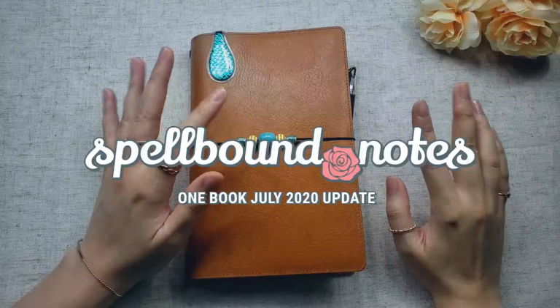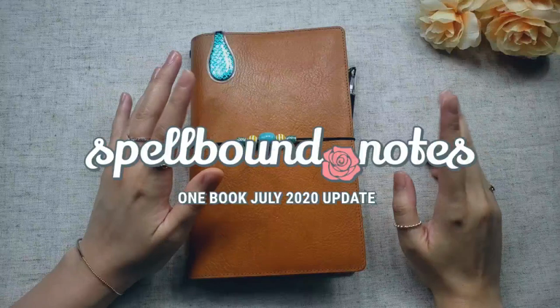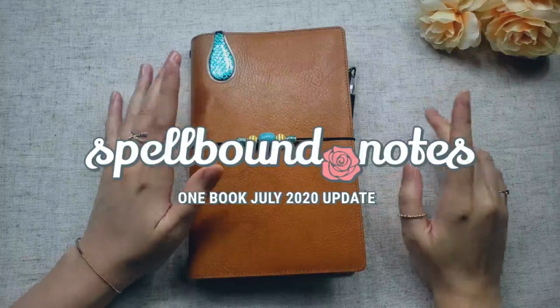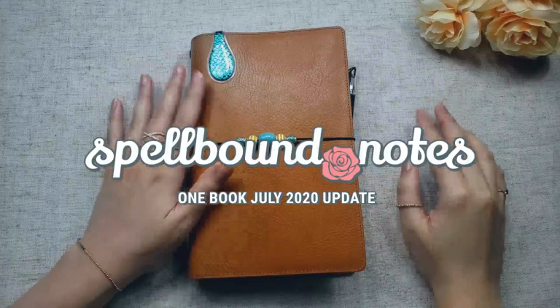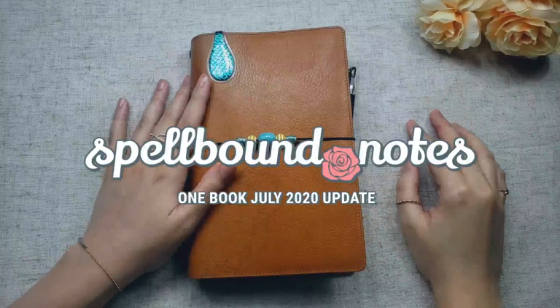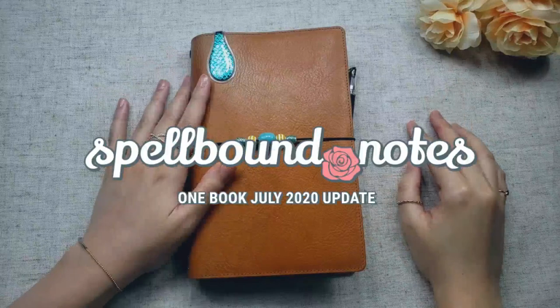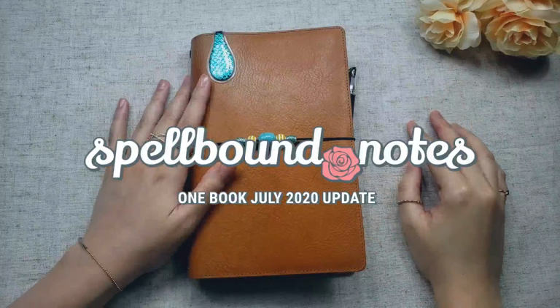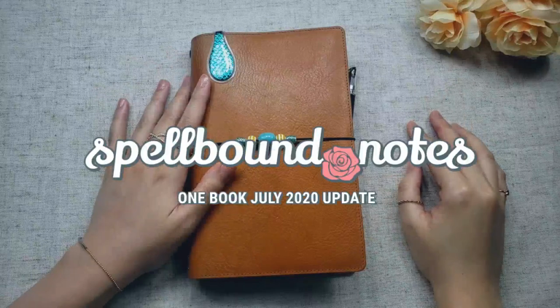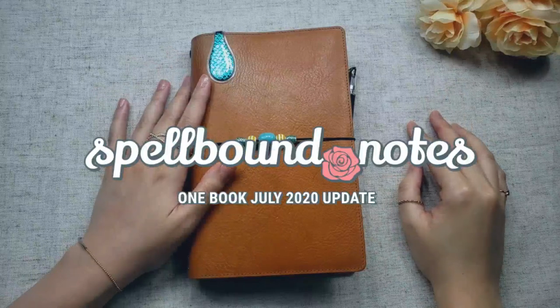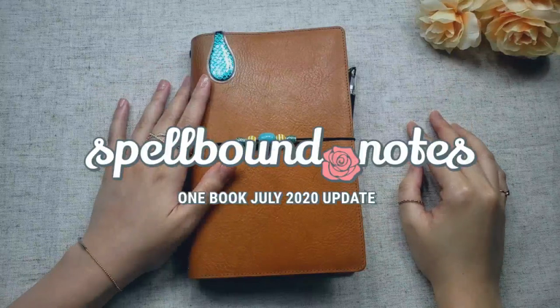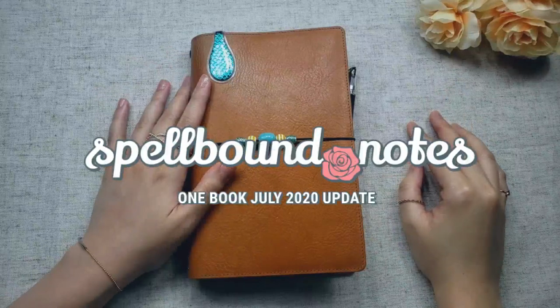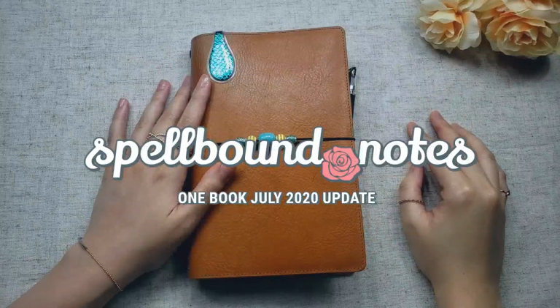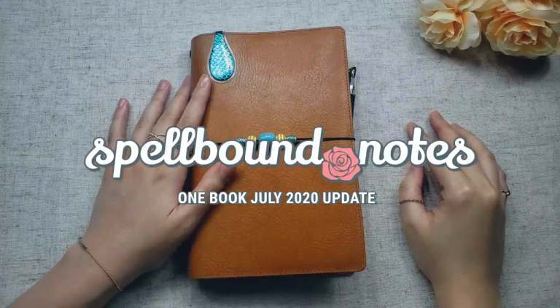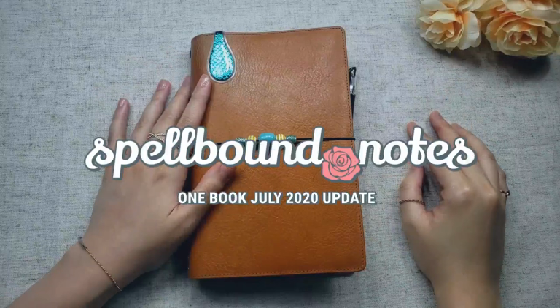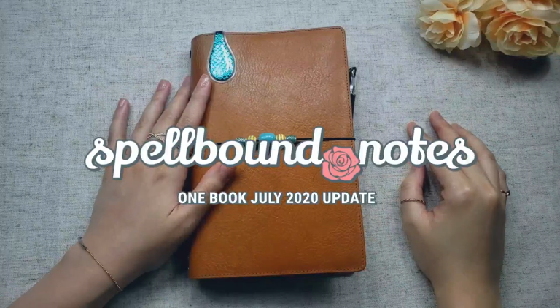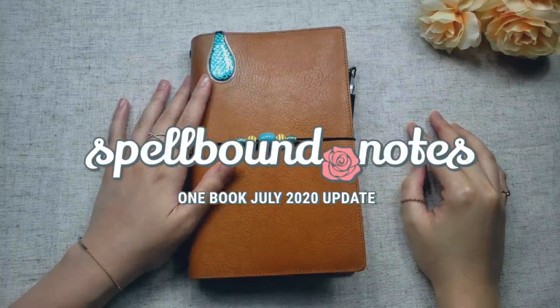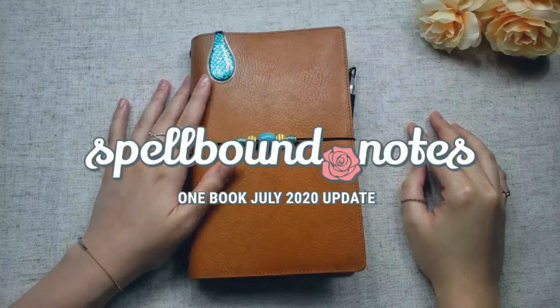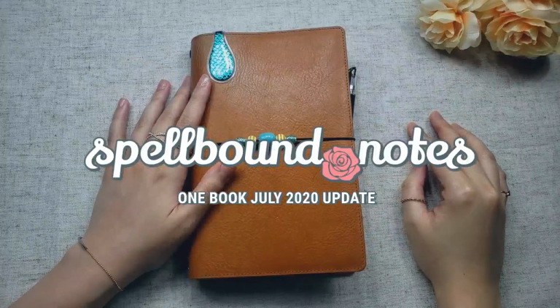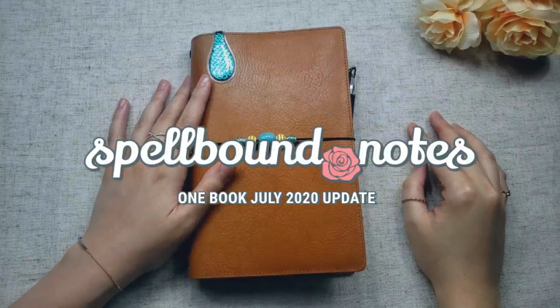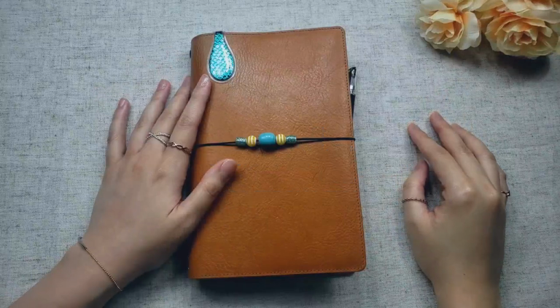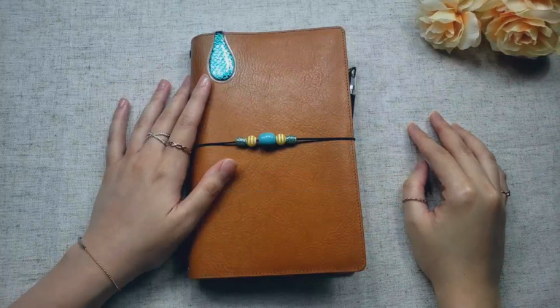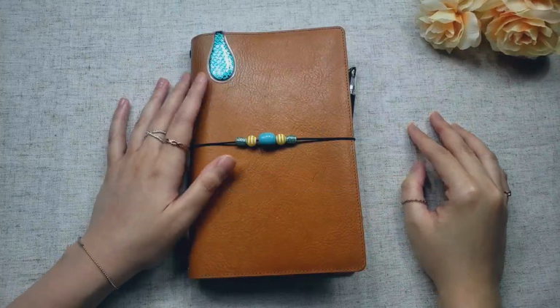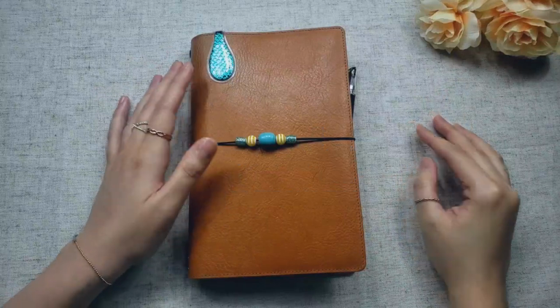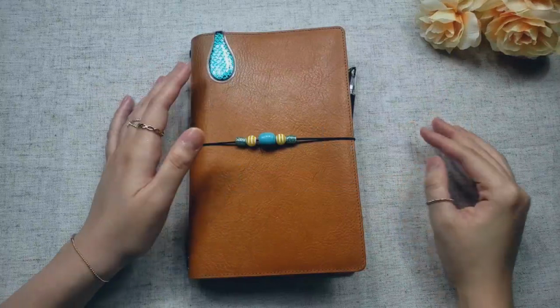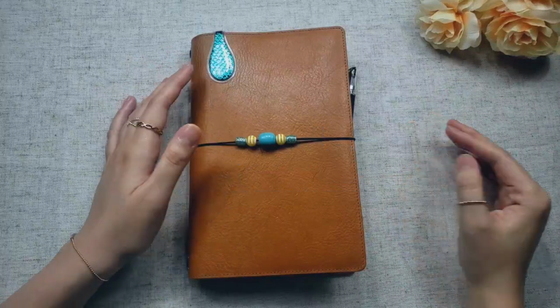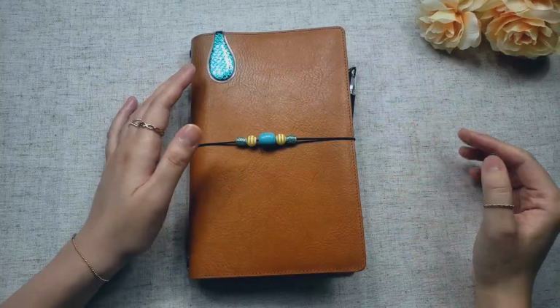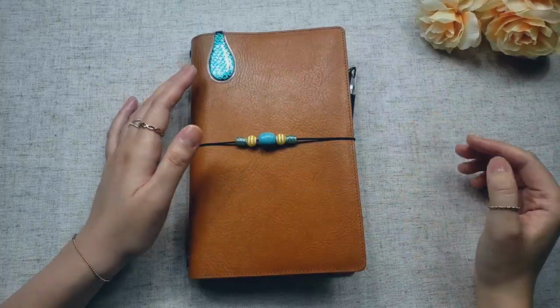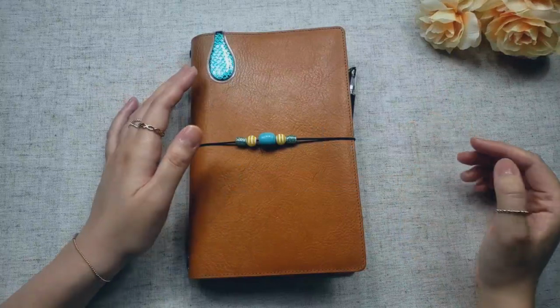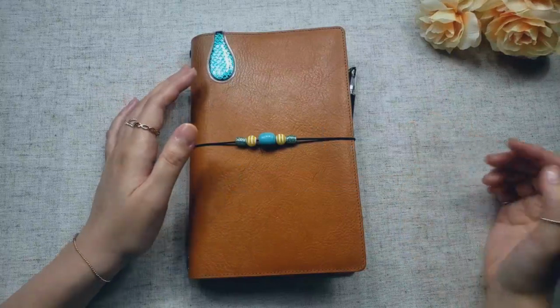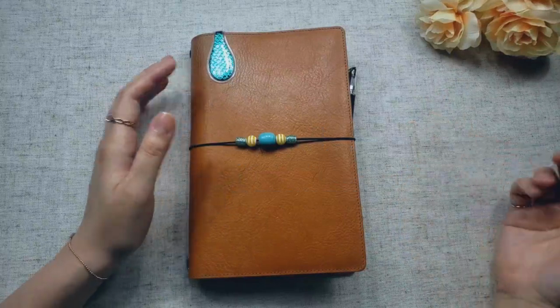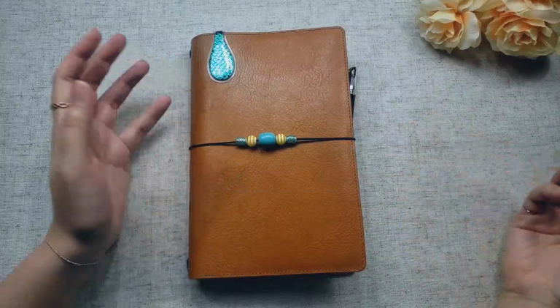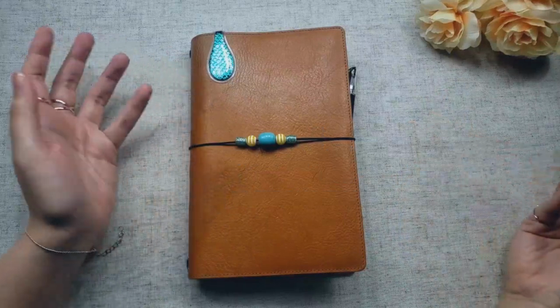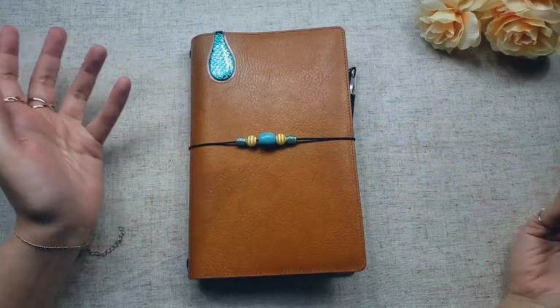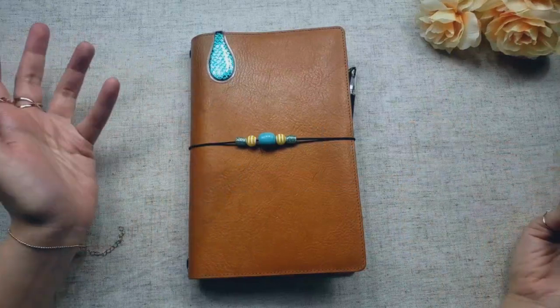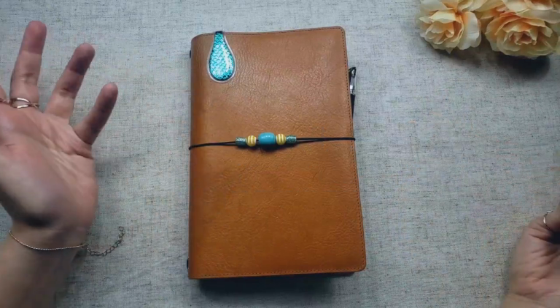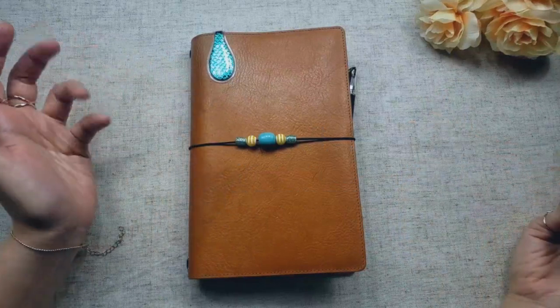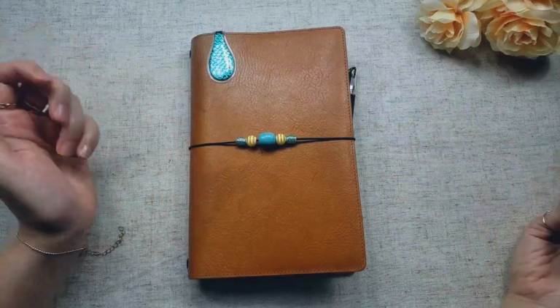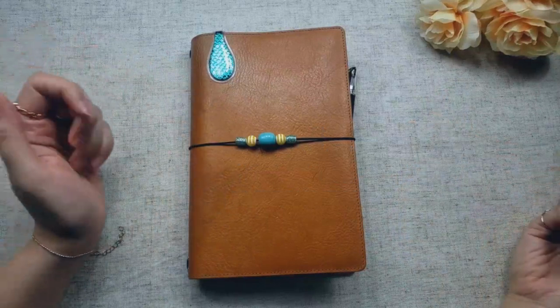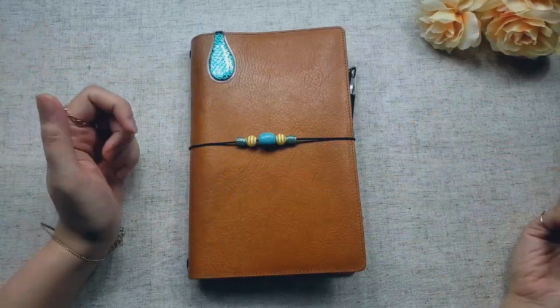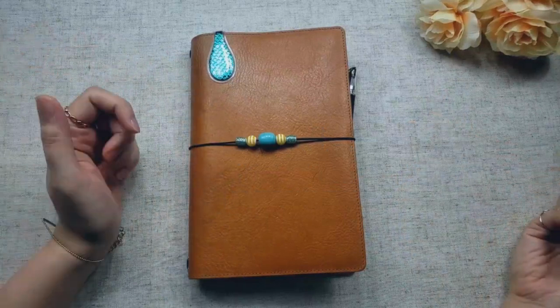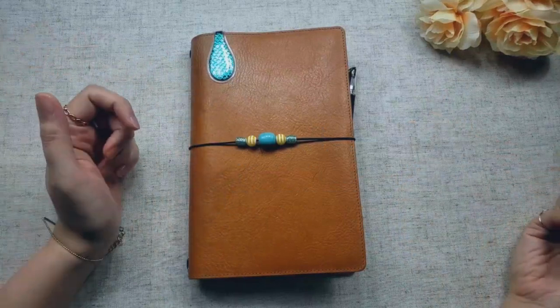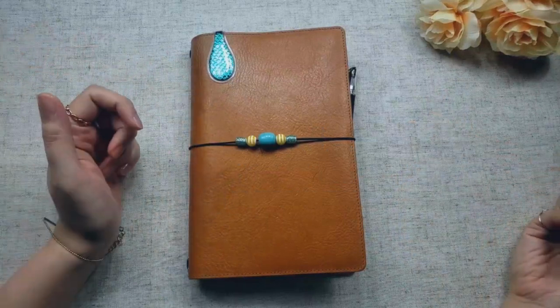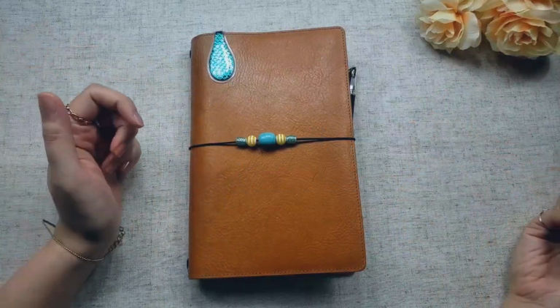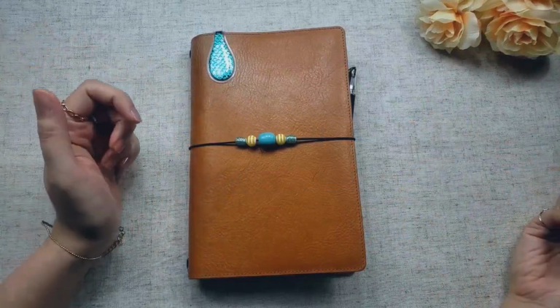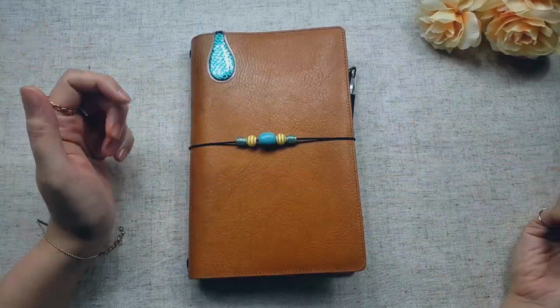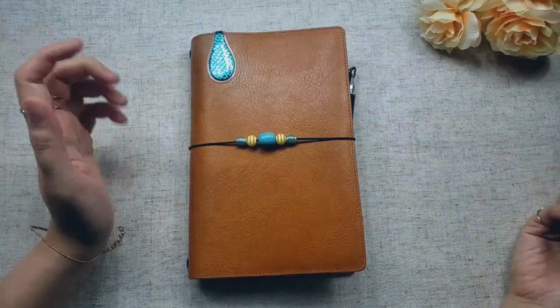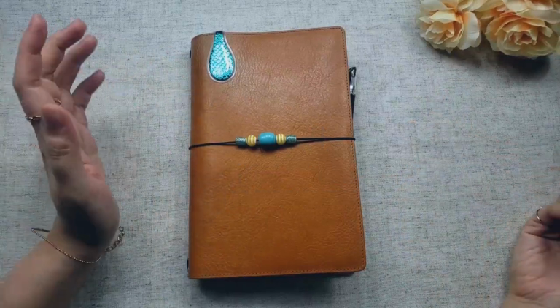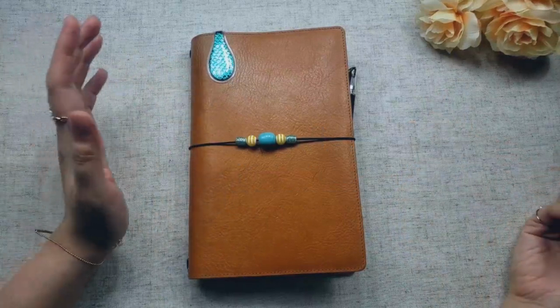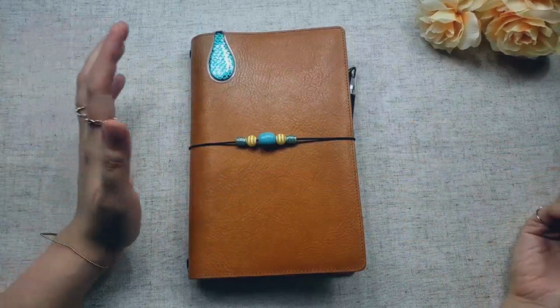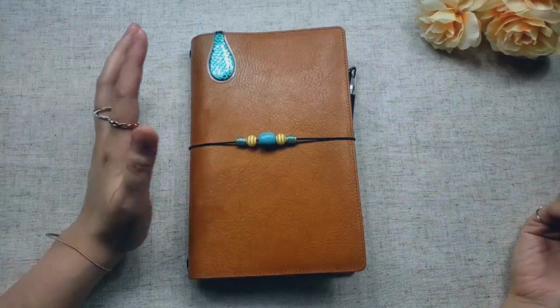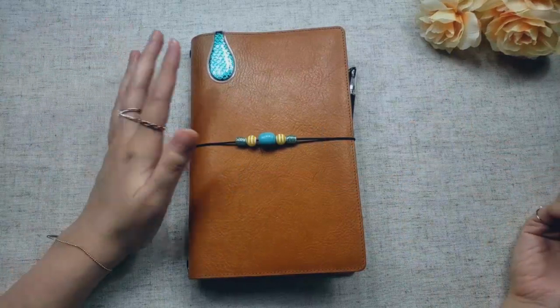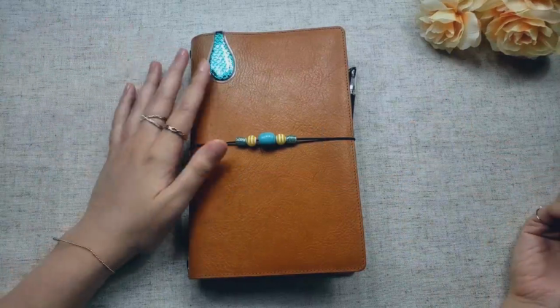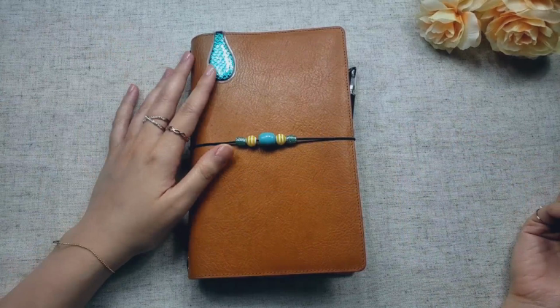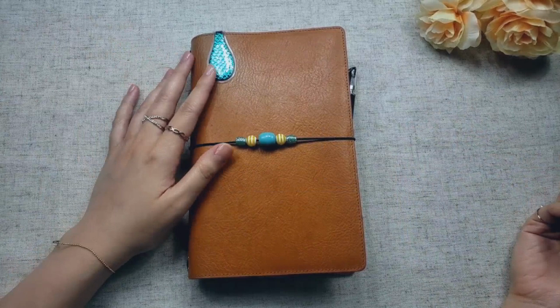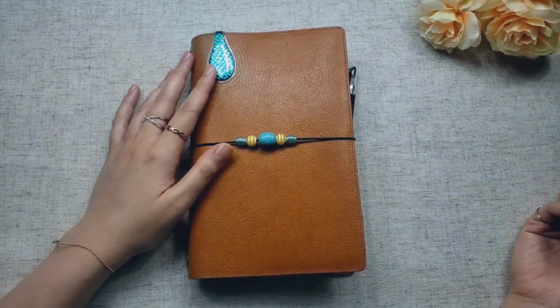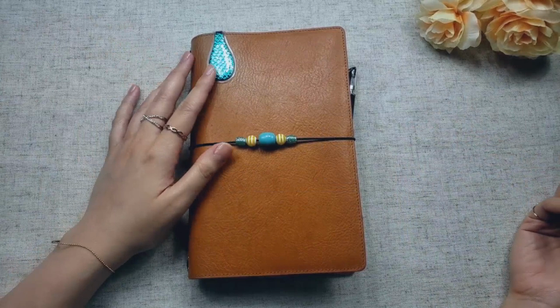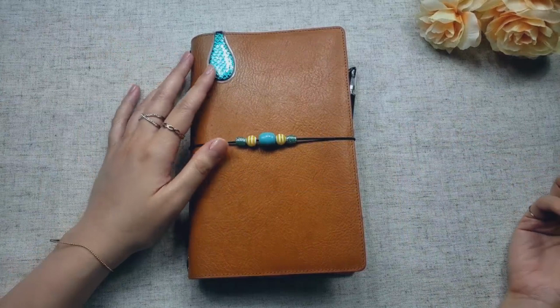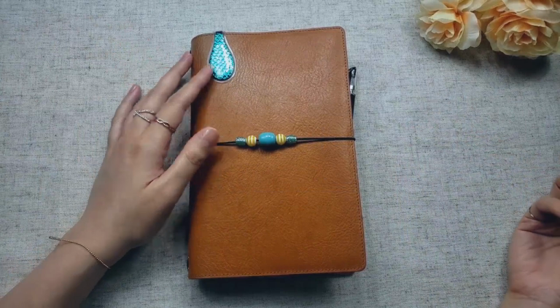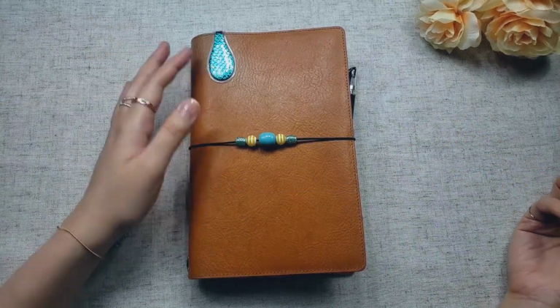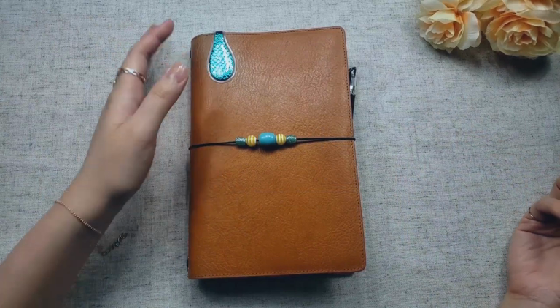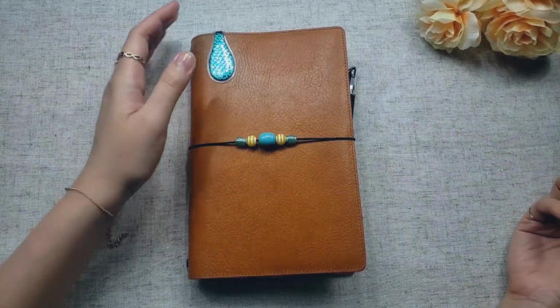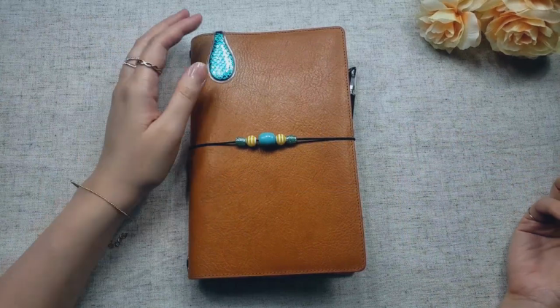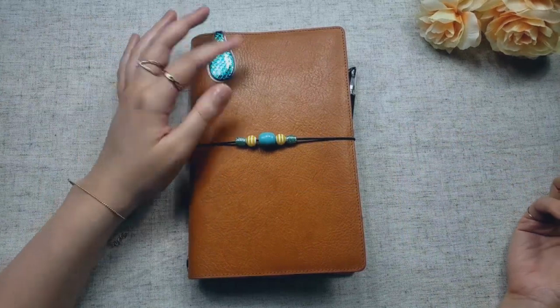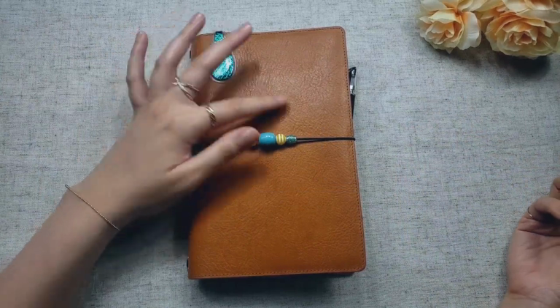Hi friends! Welcome back to my channel. For this video, I'd like to share a quick update on my One Book July setup.